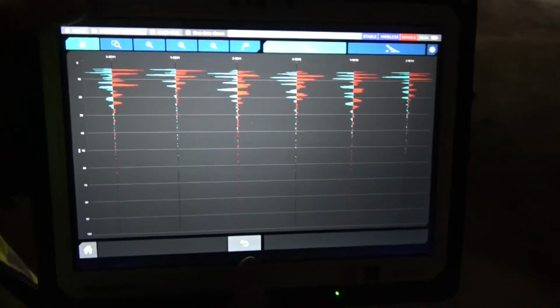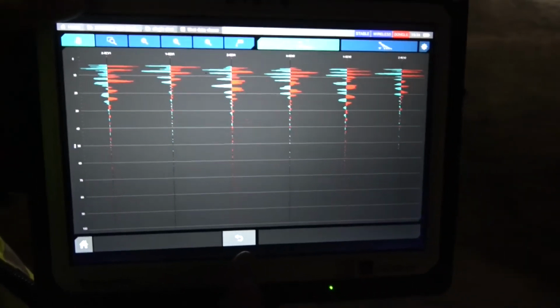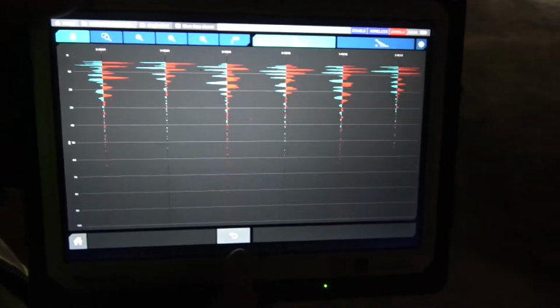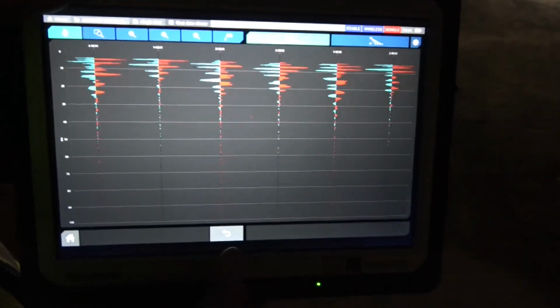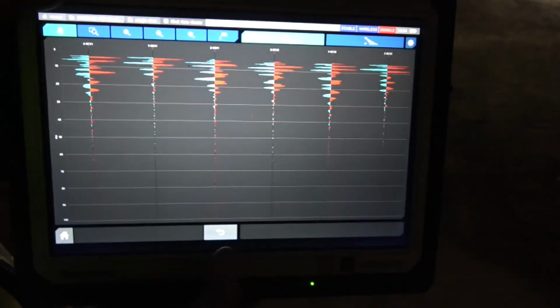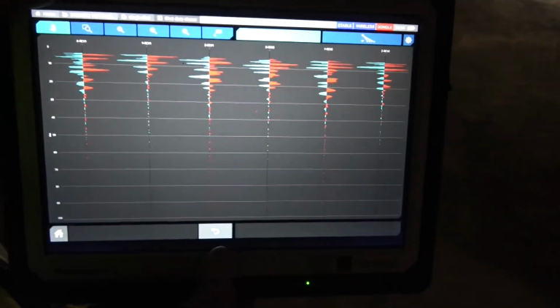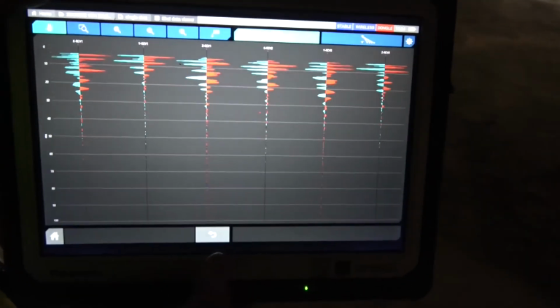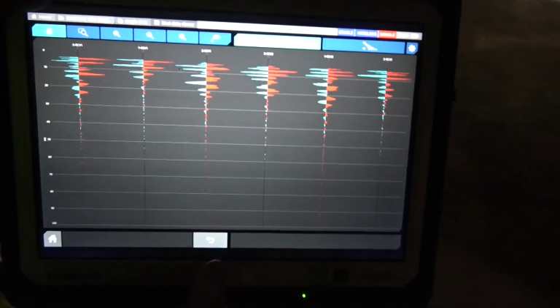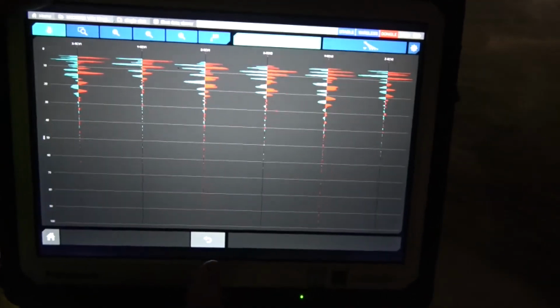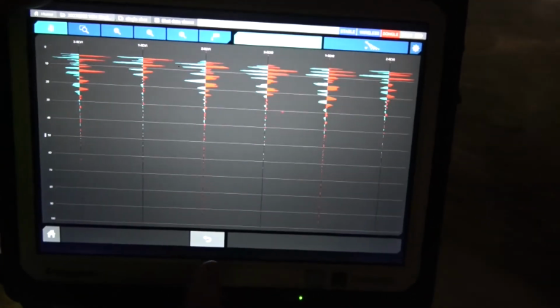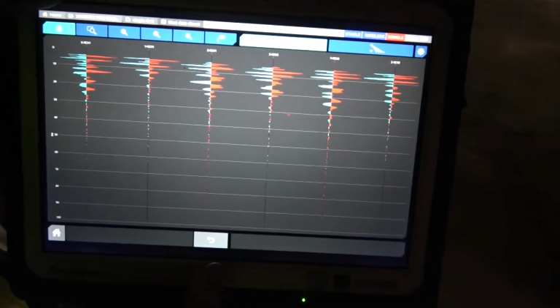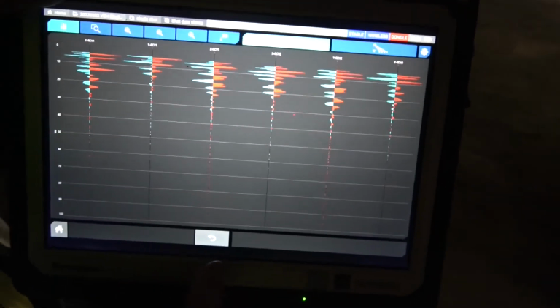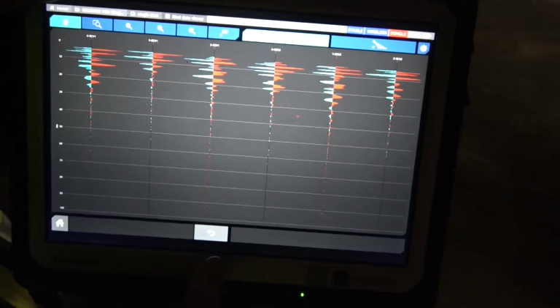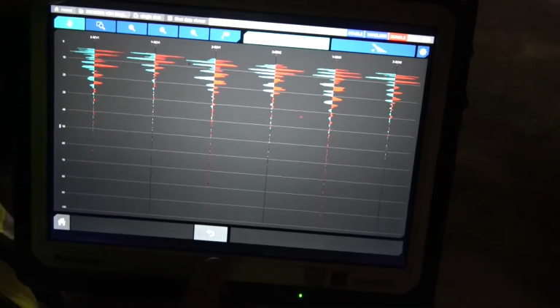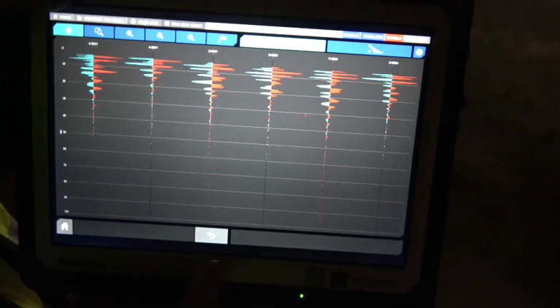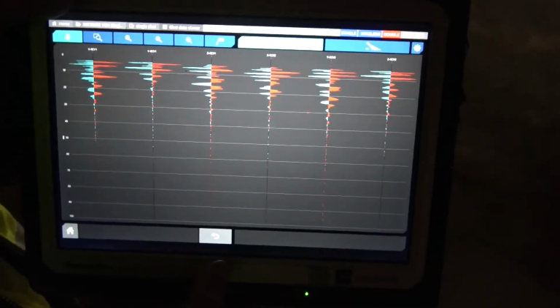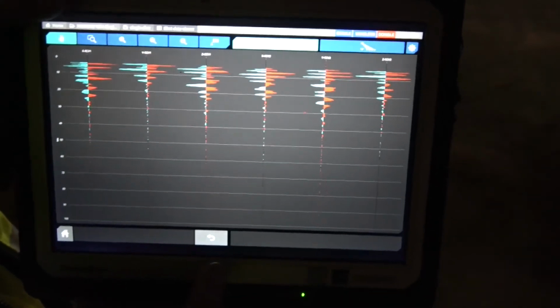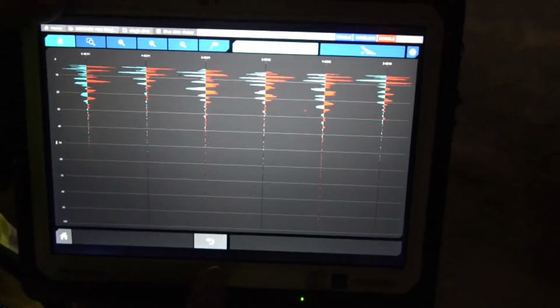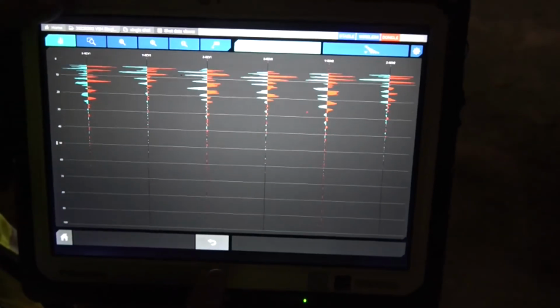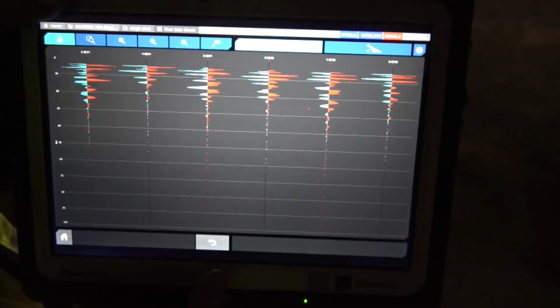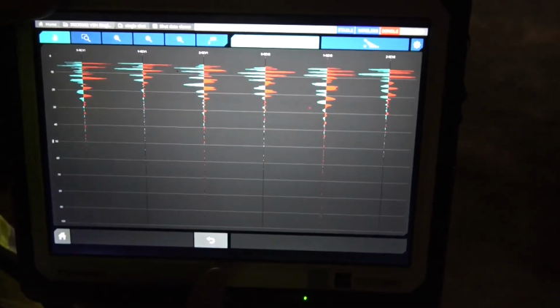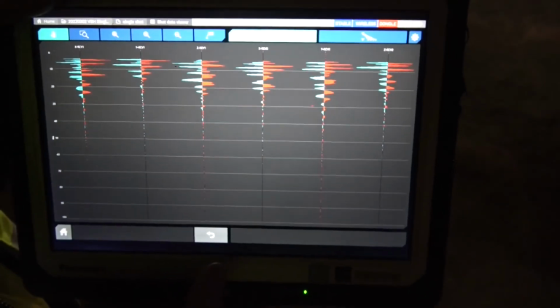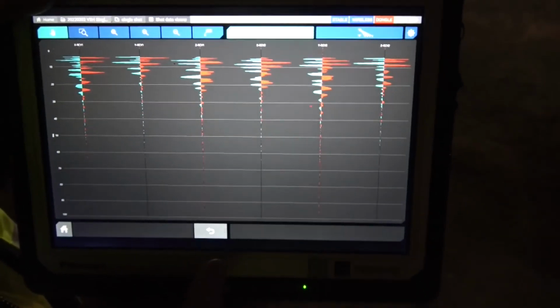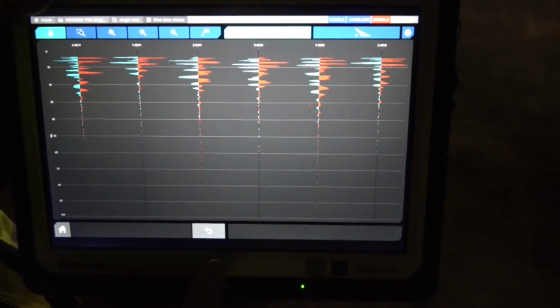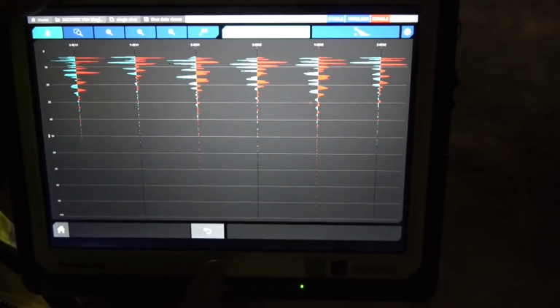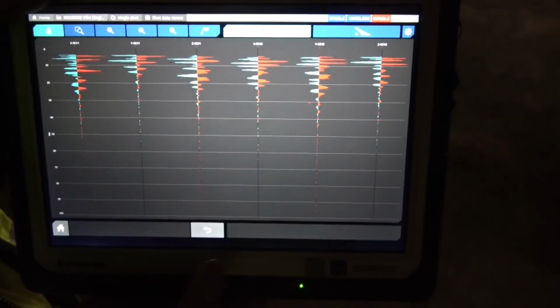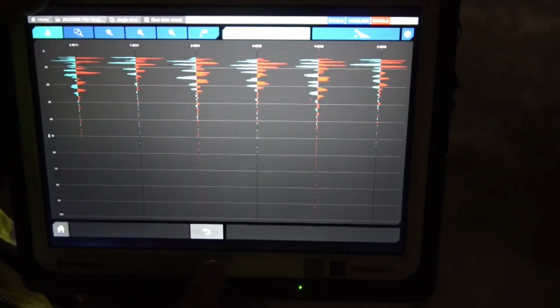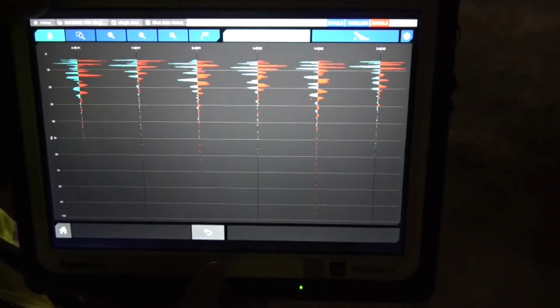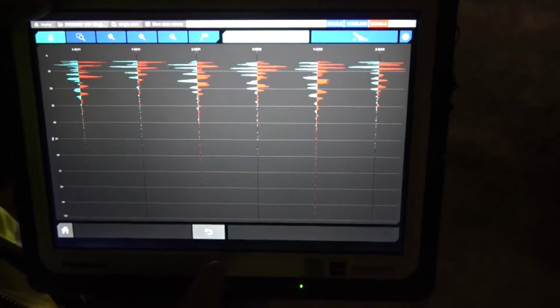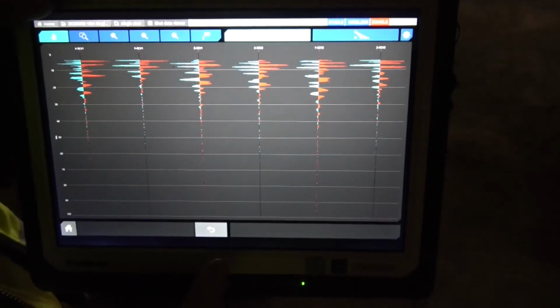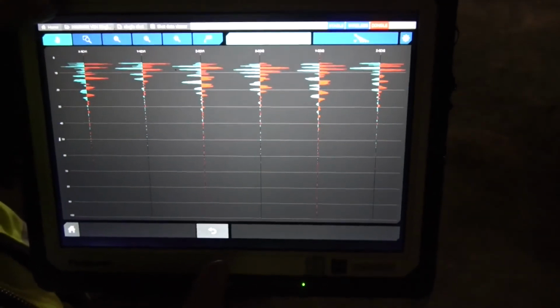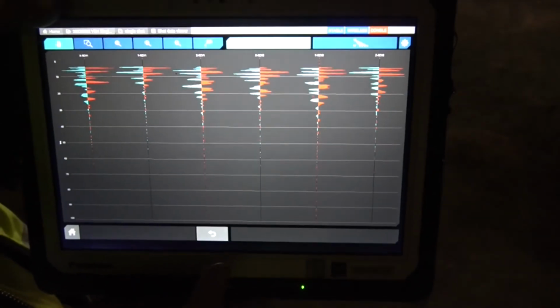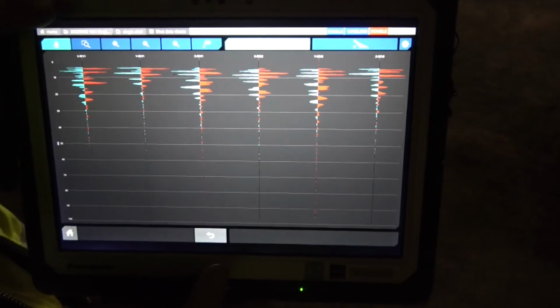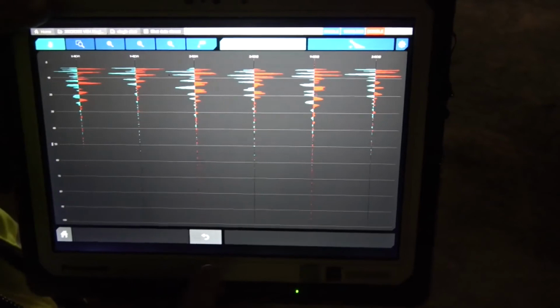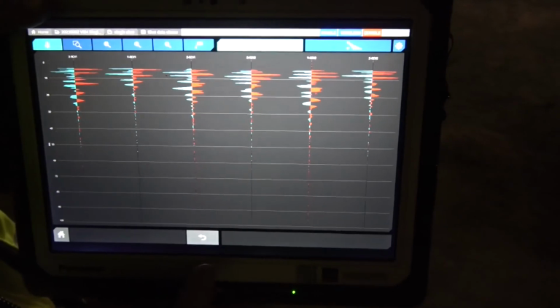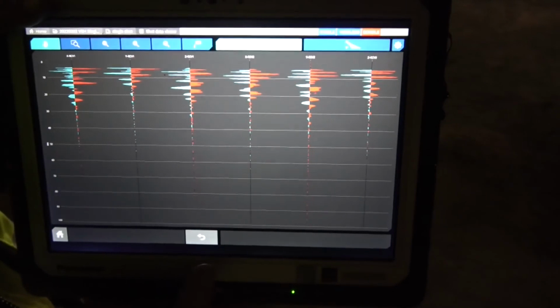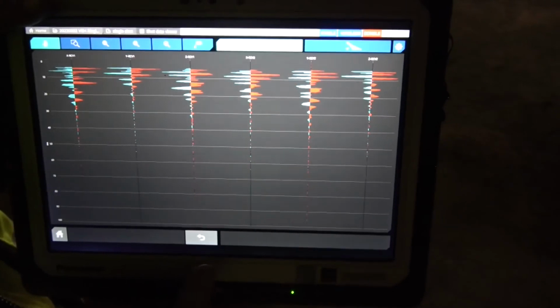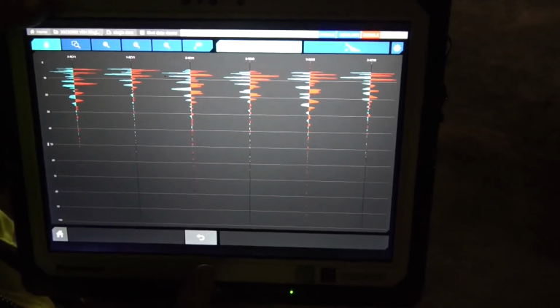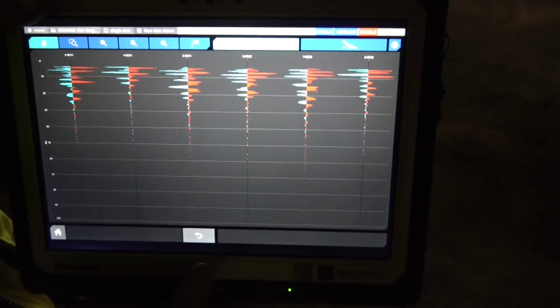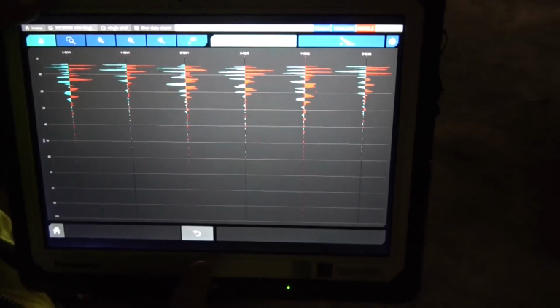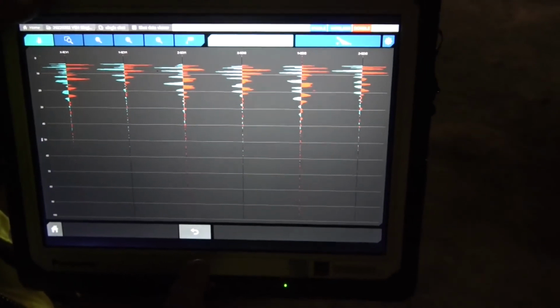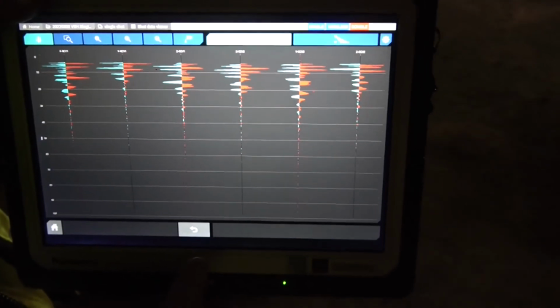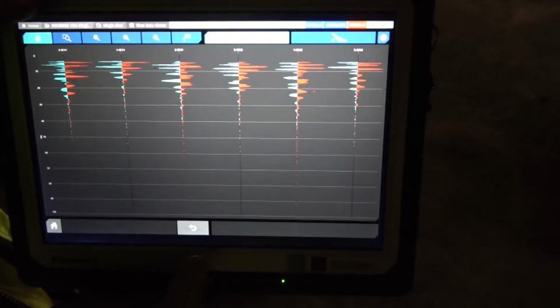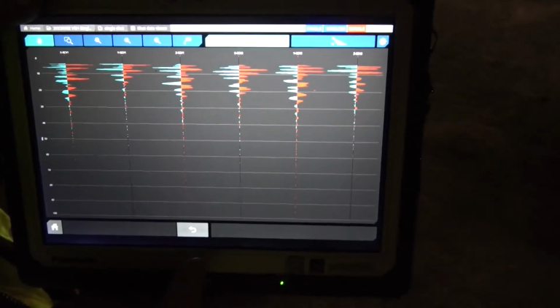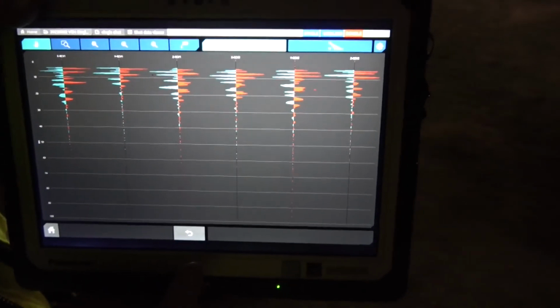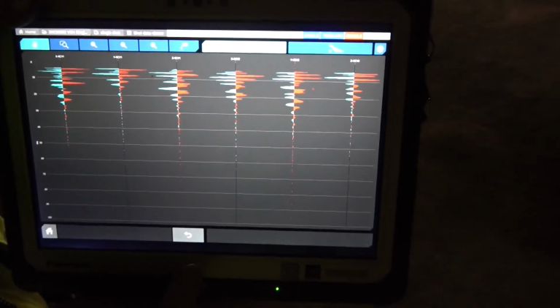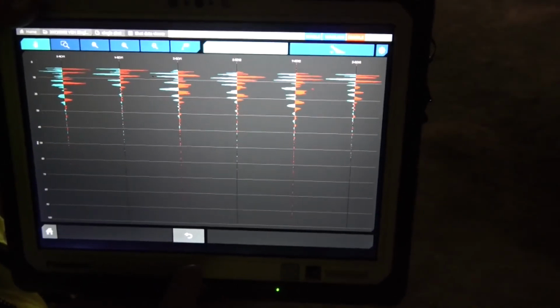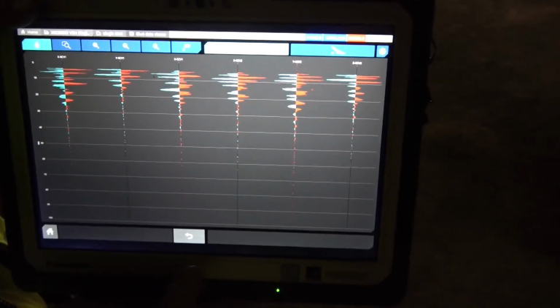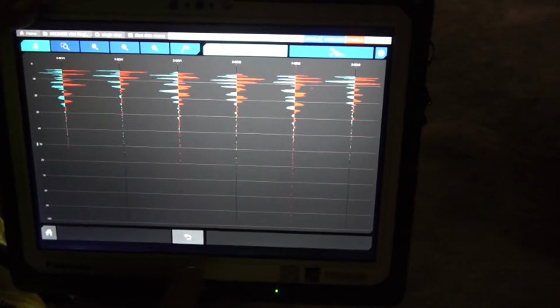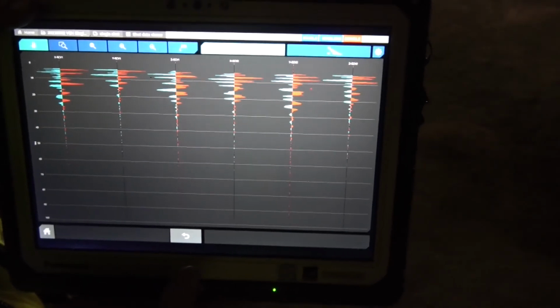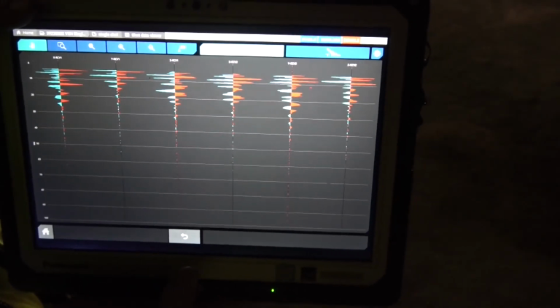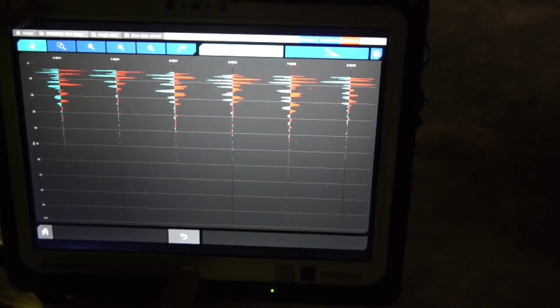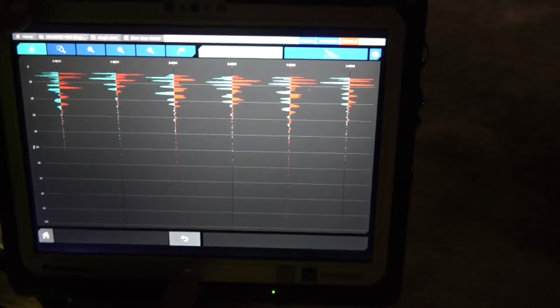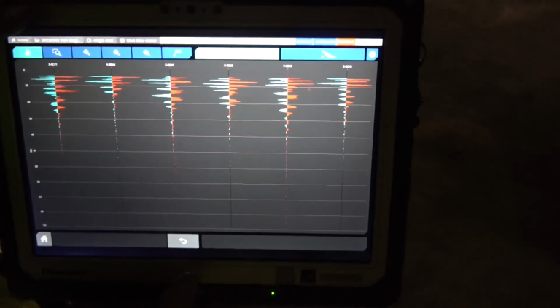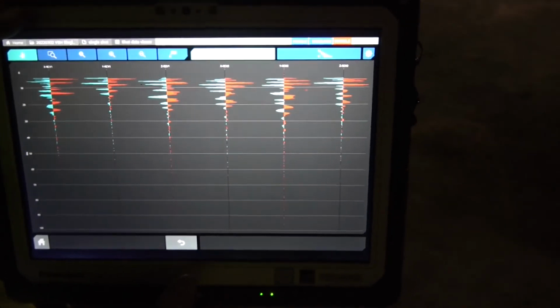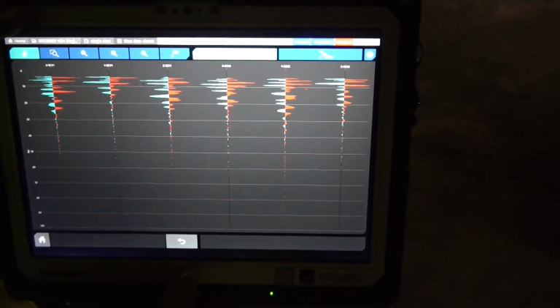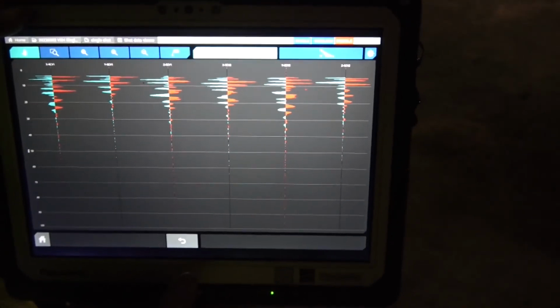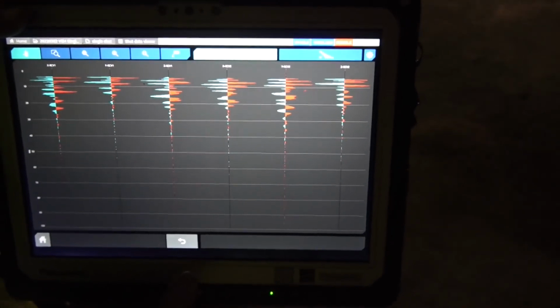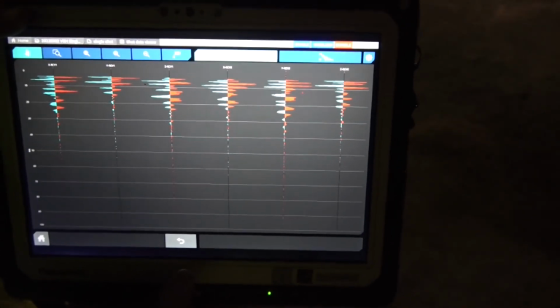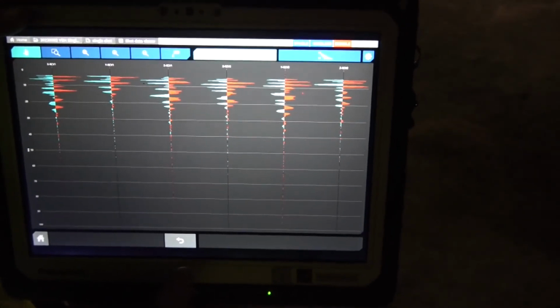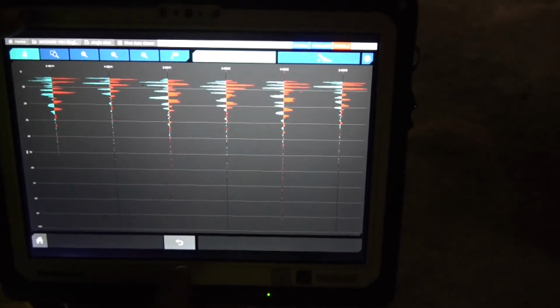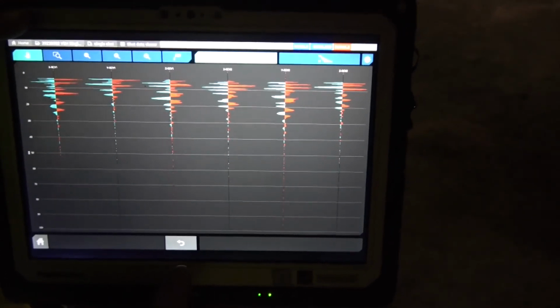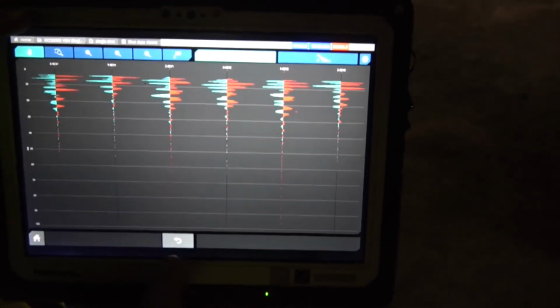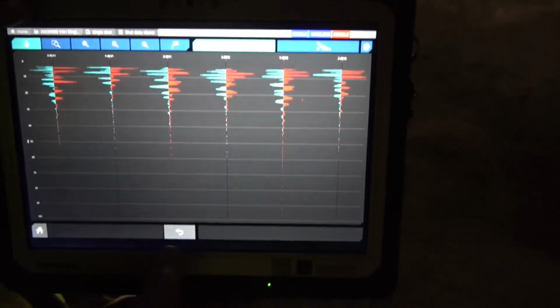Once all data is recorded and you are connected to the internet, you can easily send them to the Amberg cloud by just hitting two clicks.